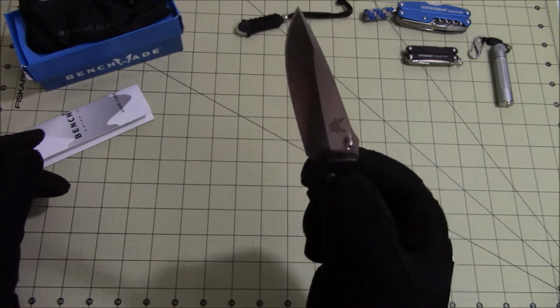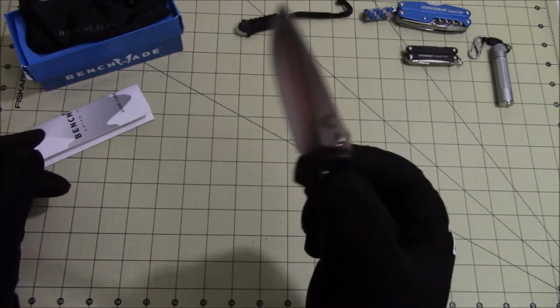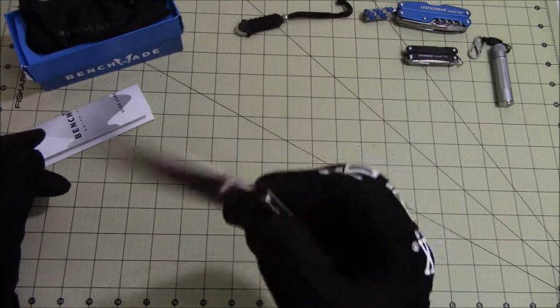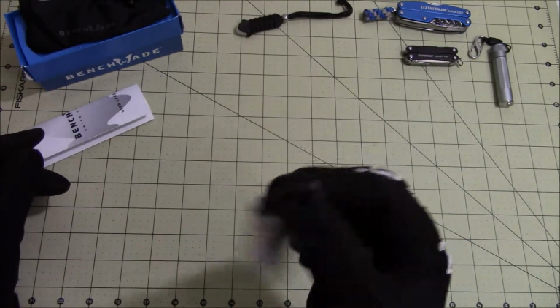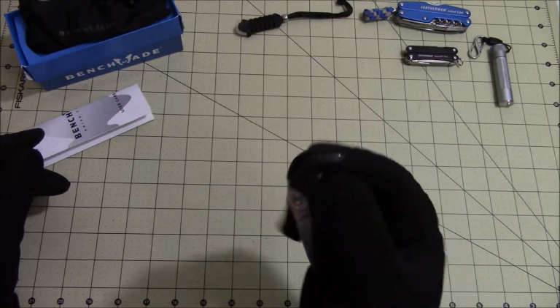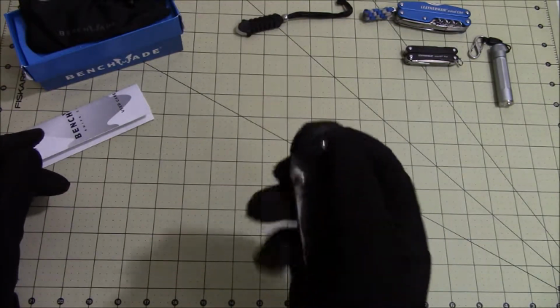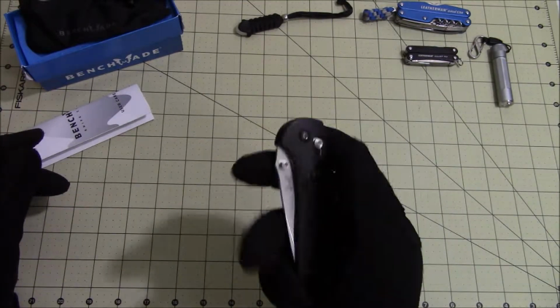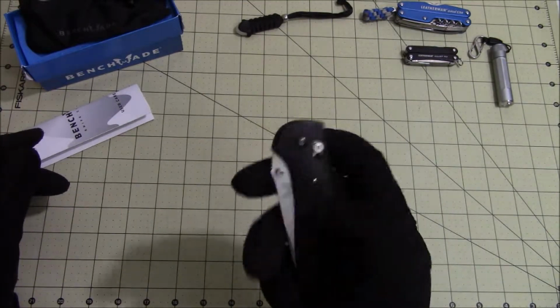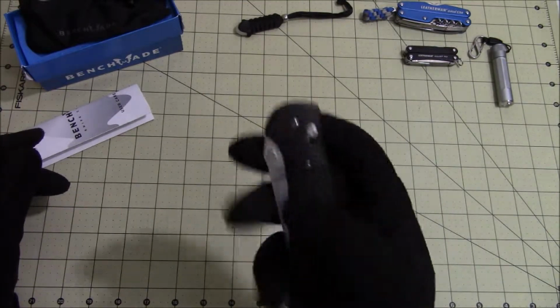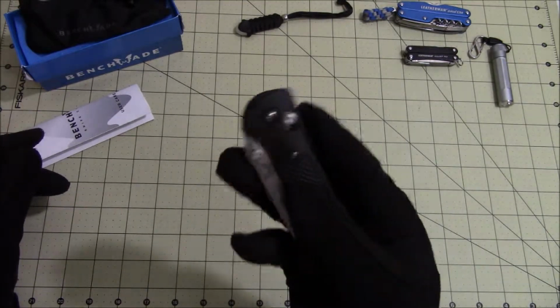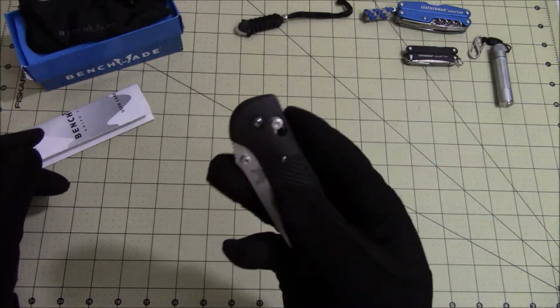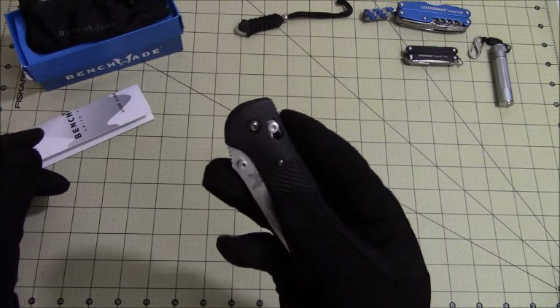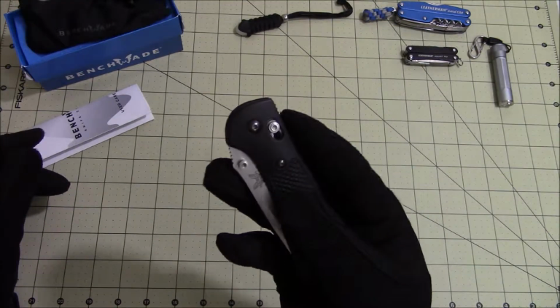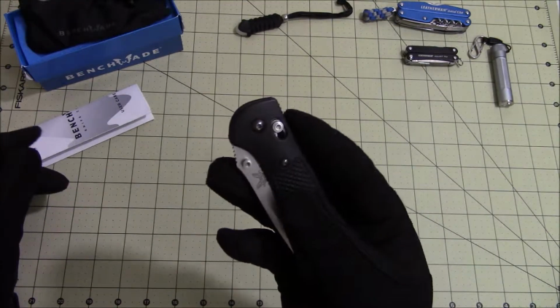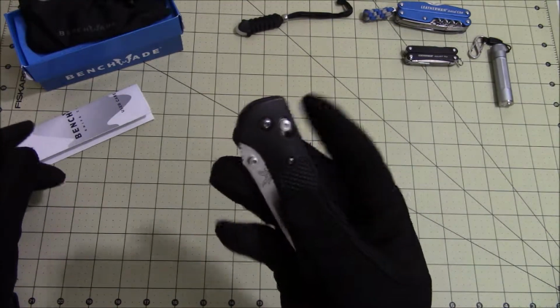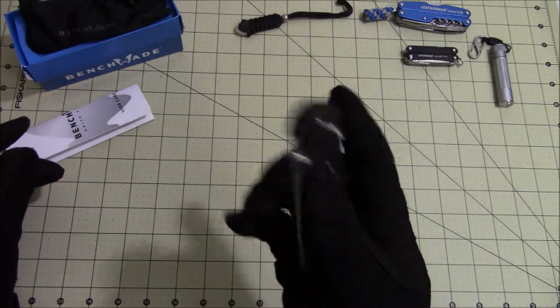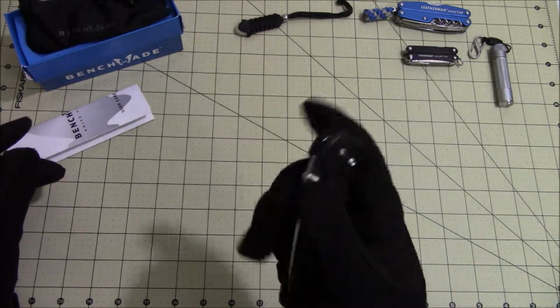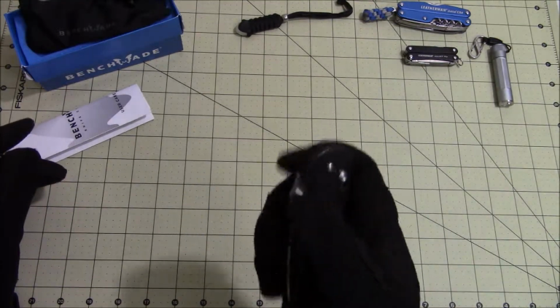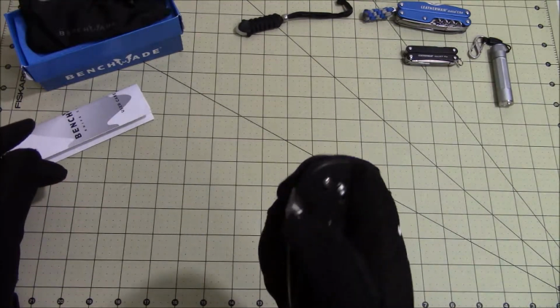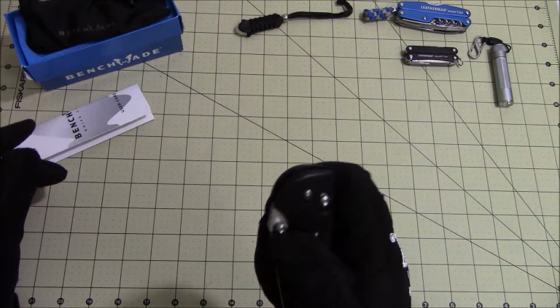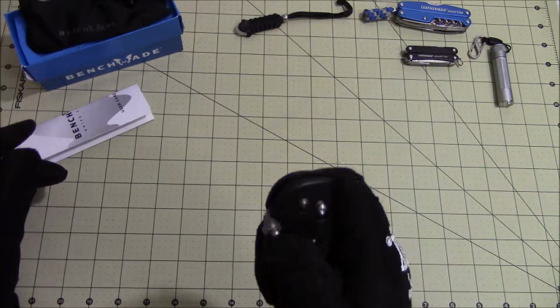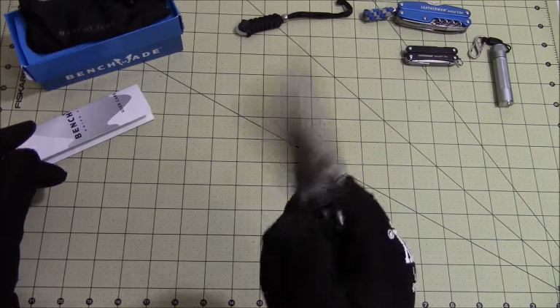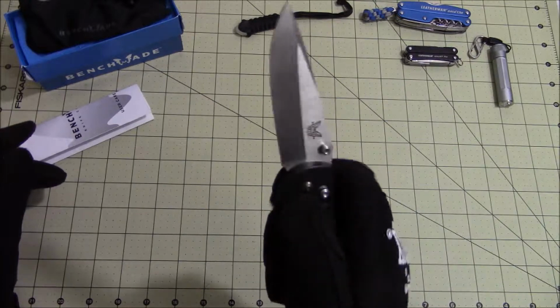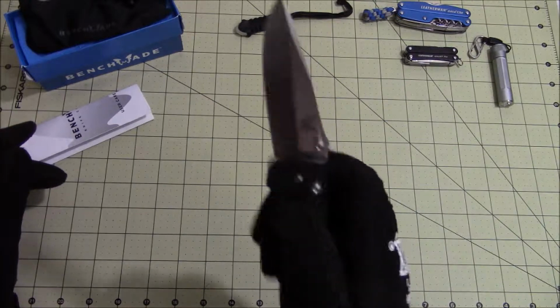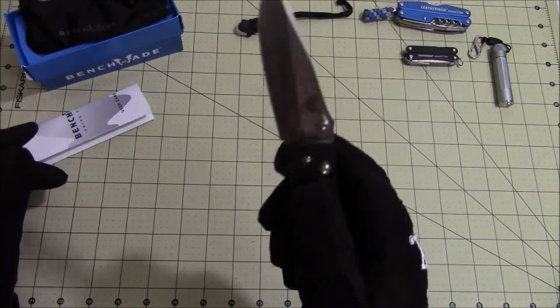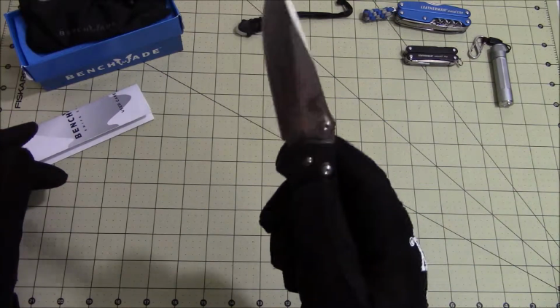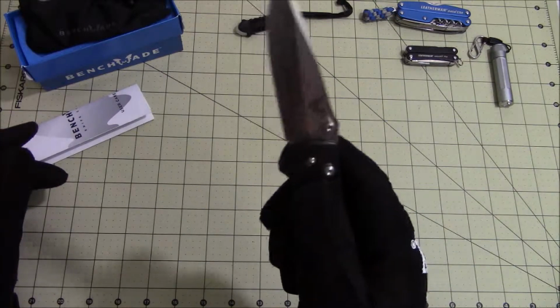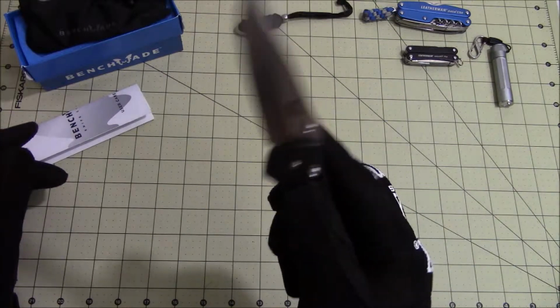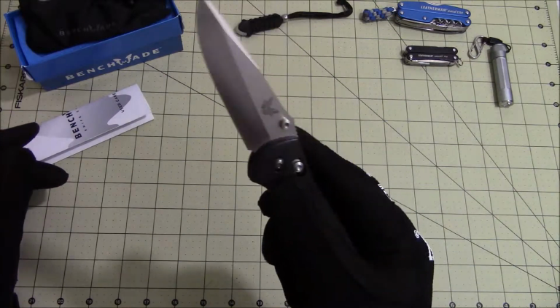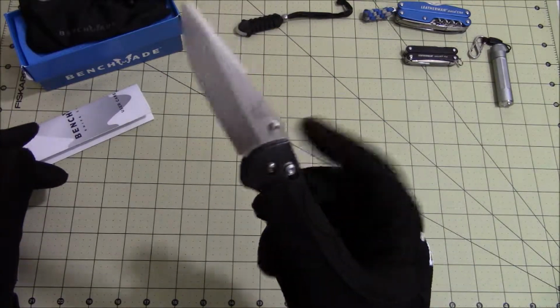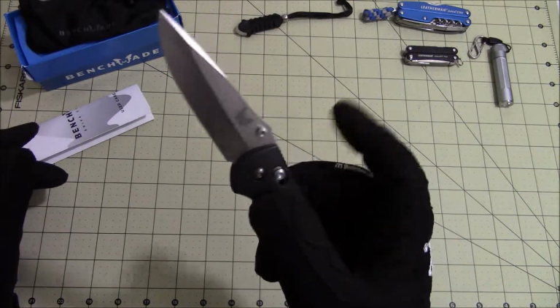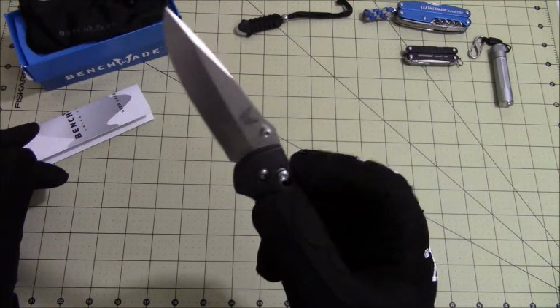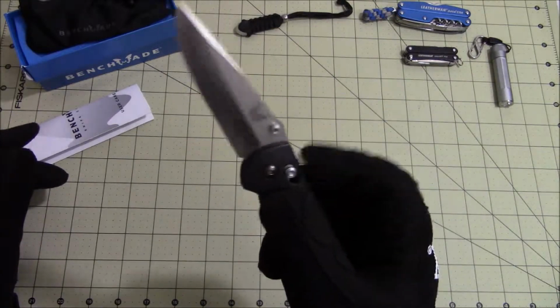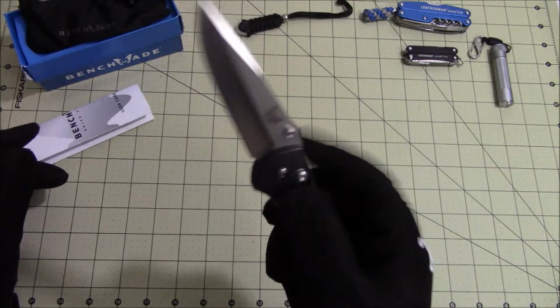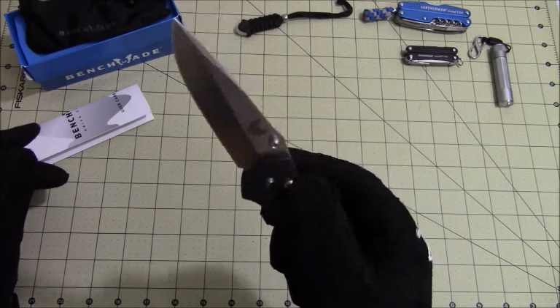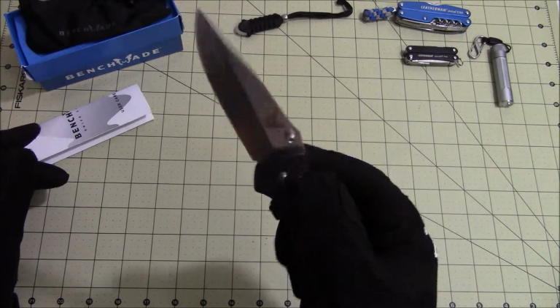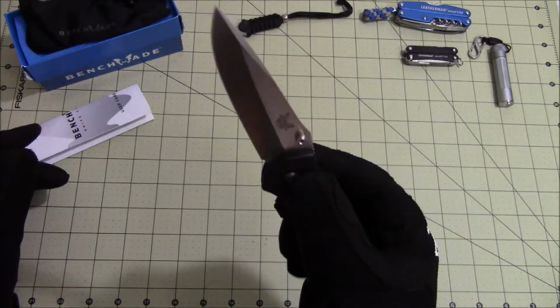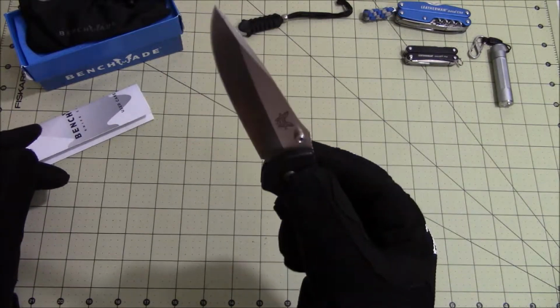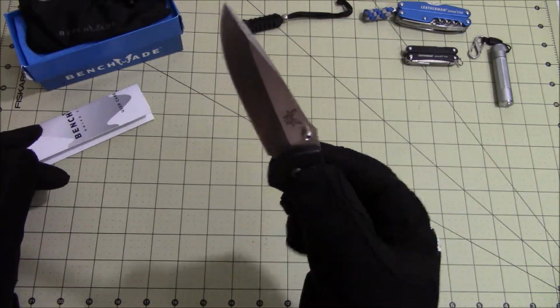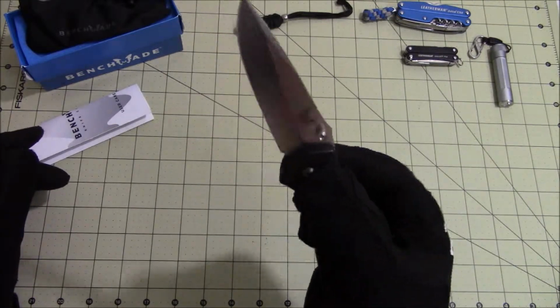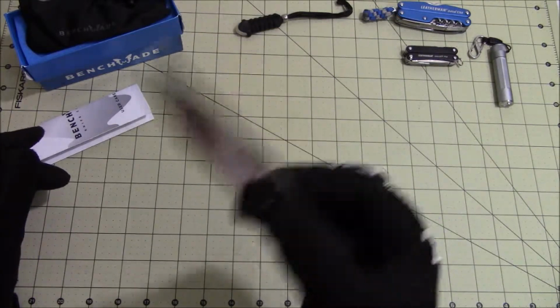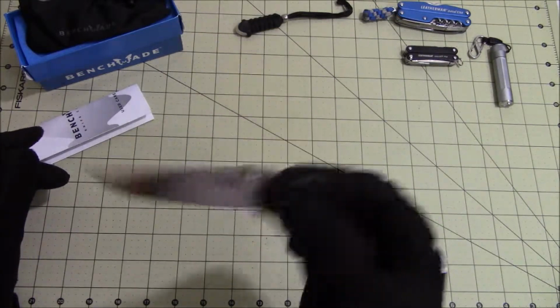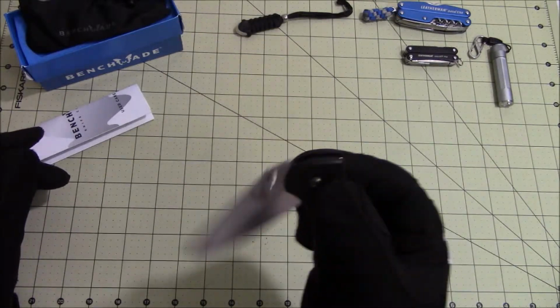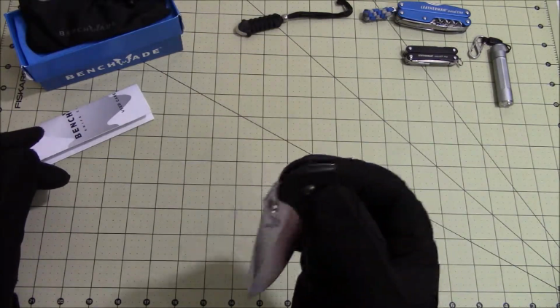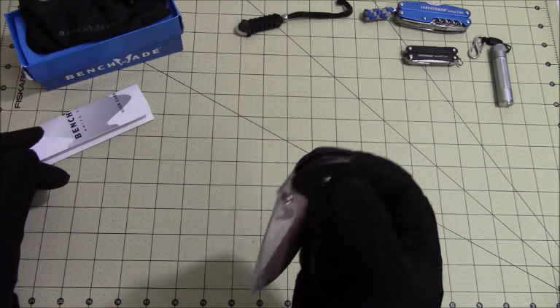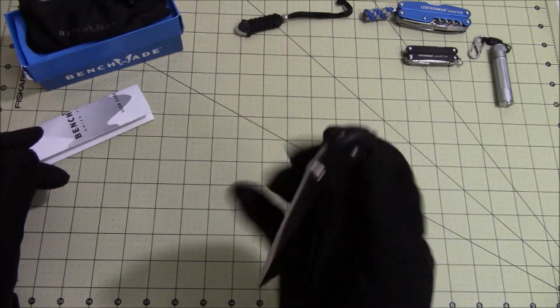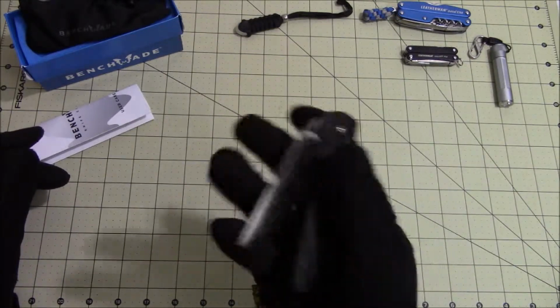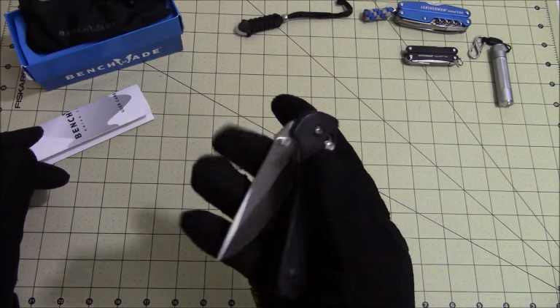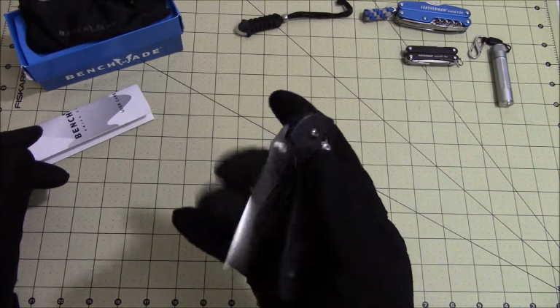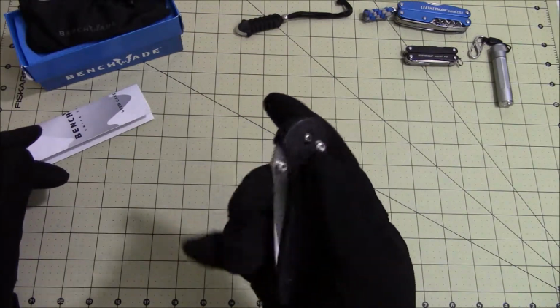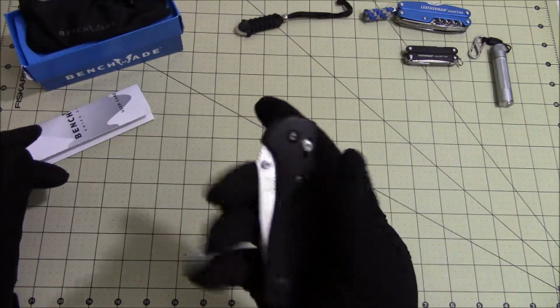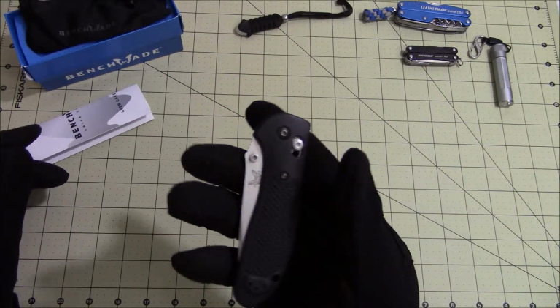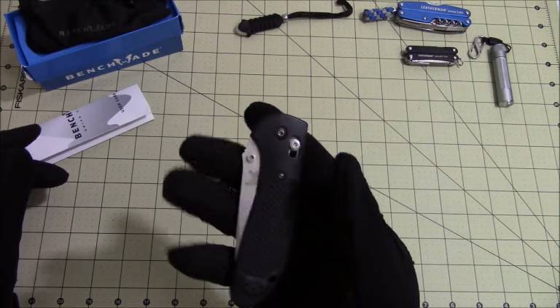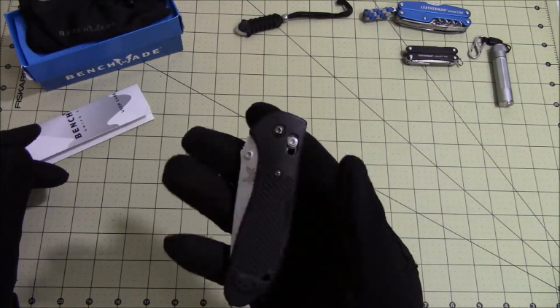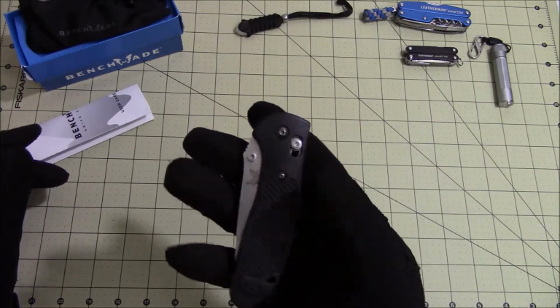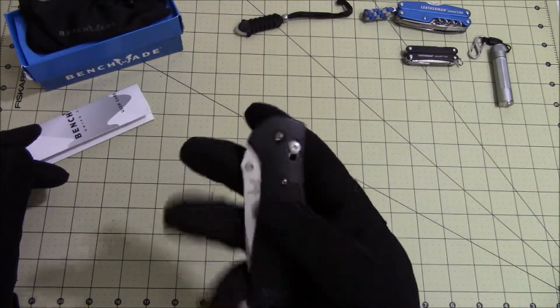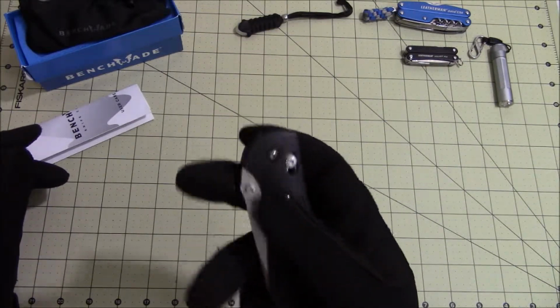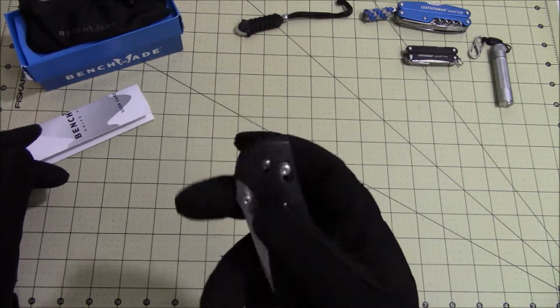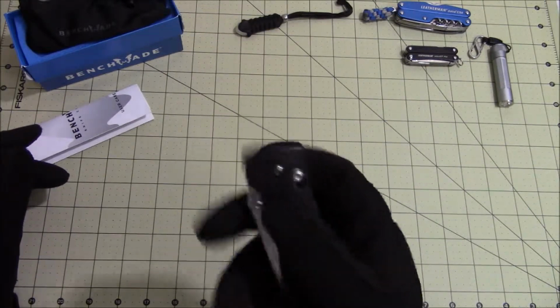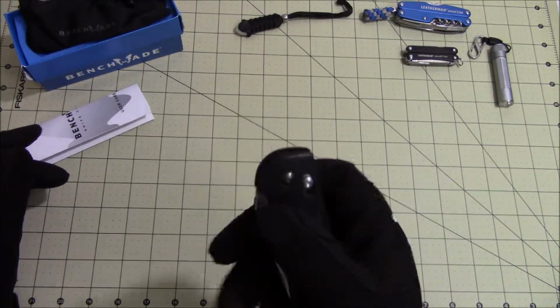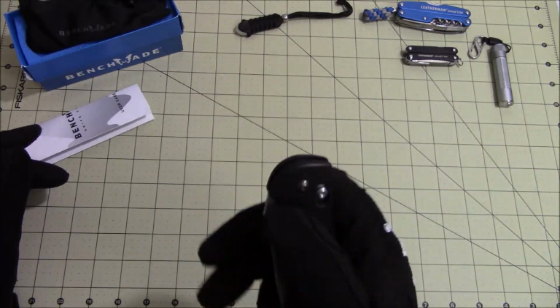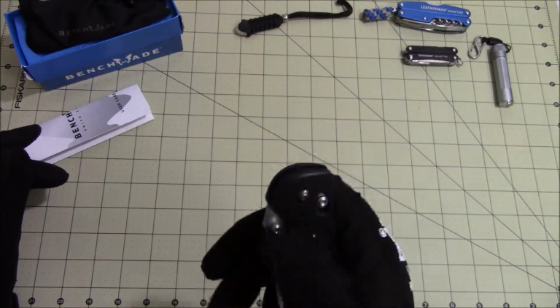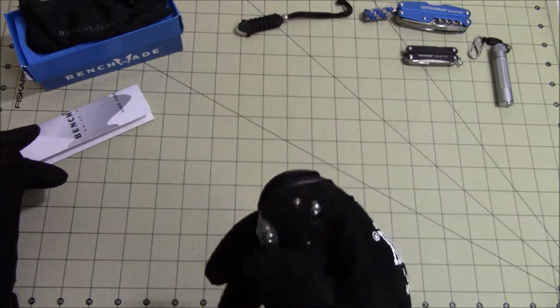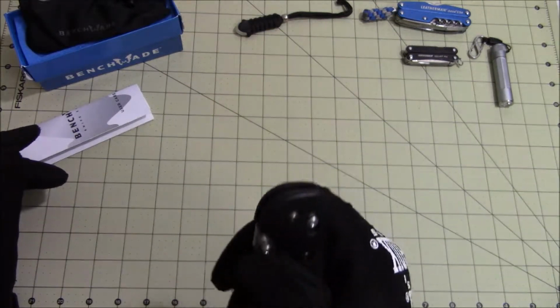It comes with the AXIS lock. It's very easy to open and close the knife using the AXIS lock.